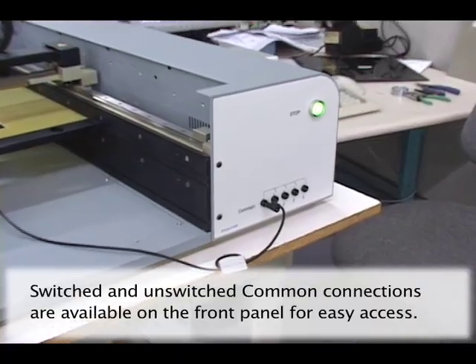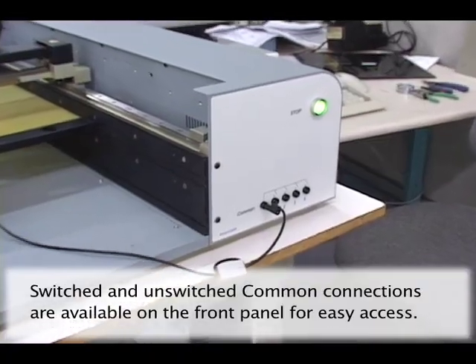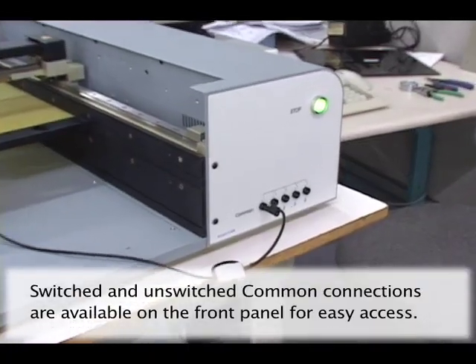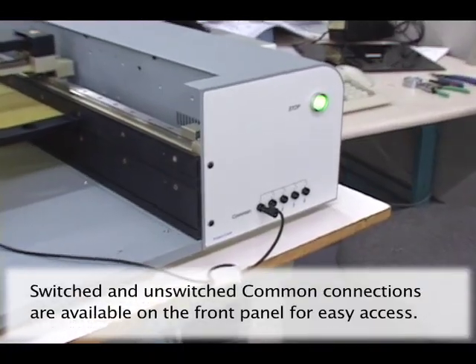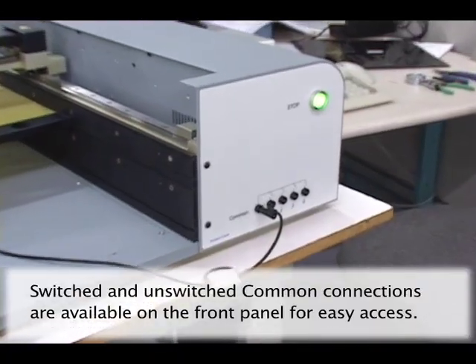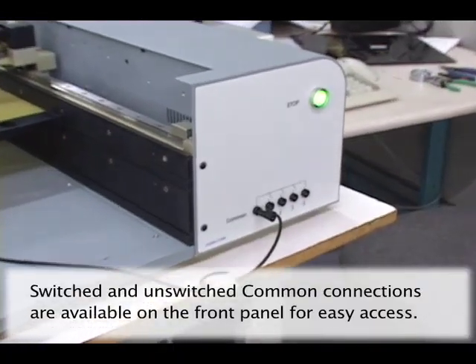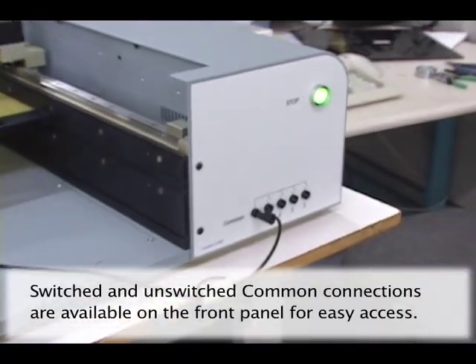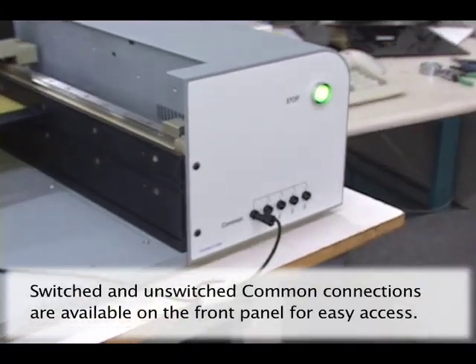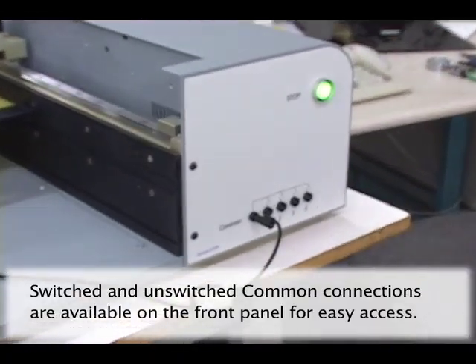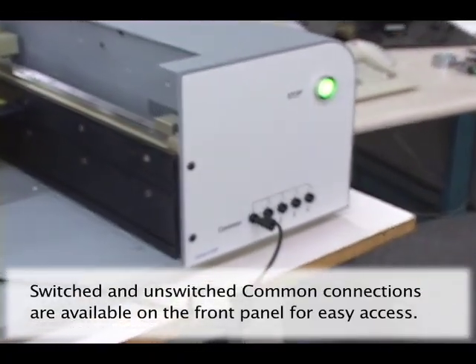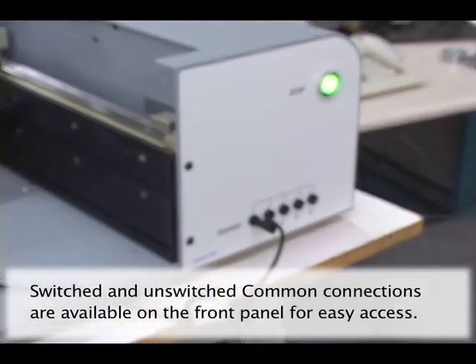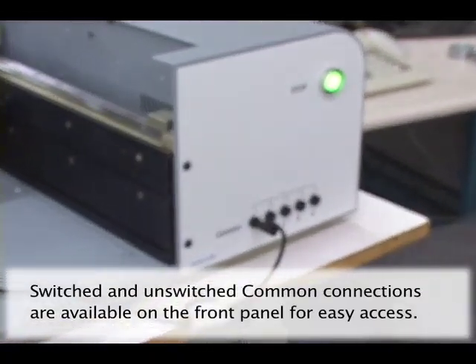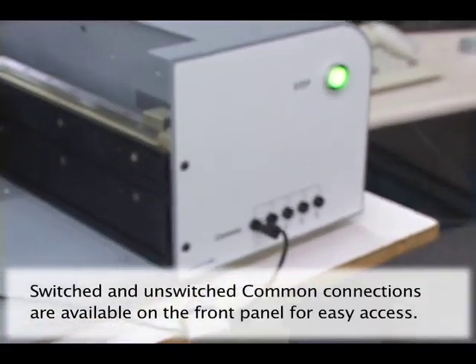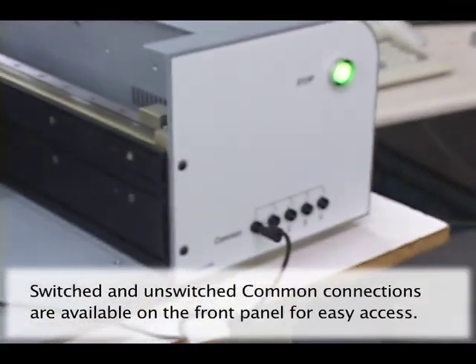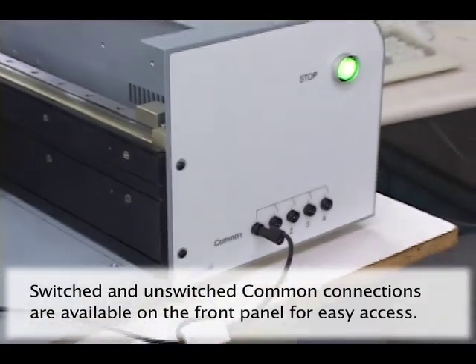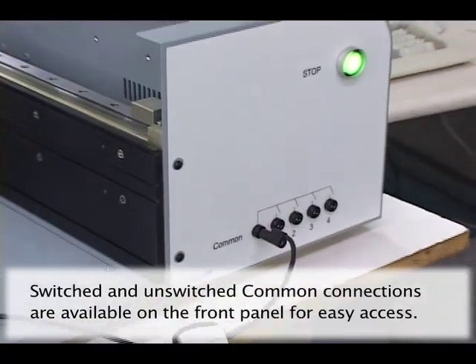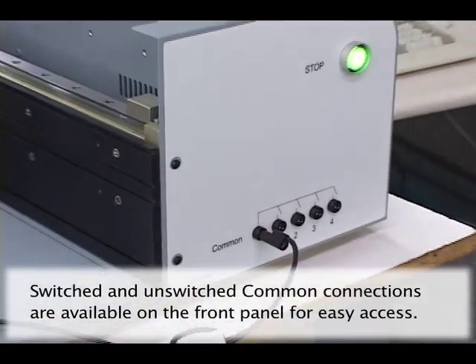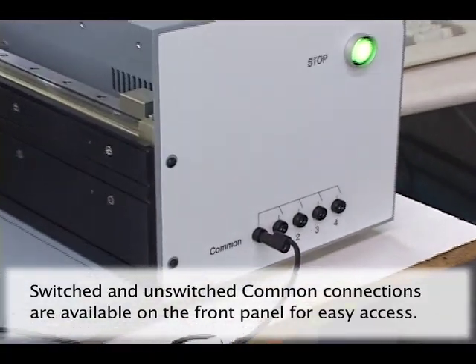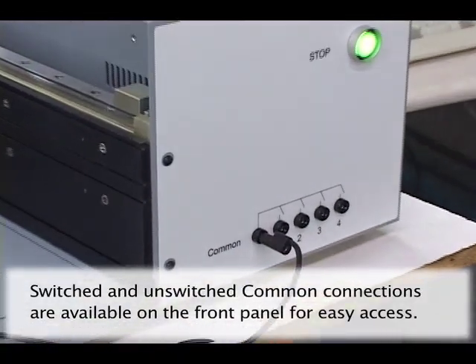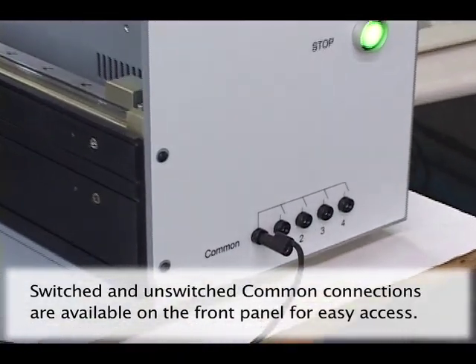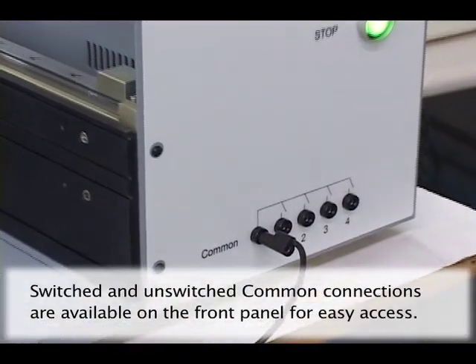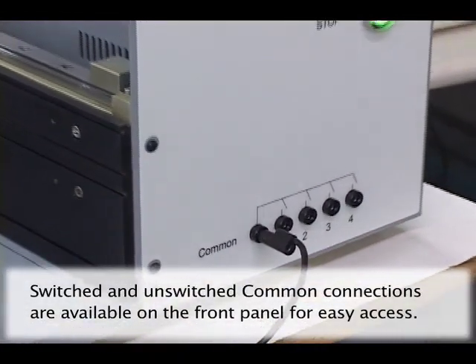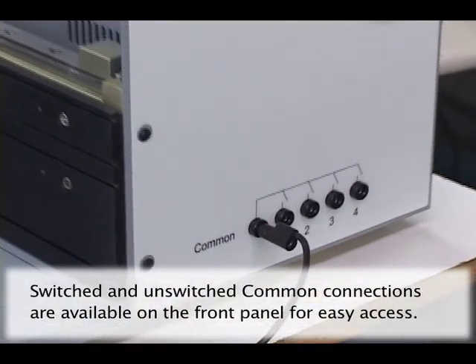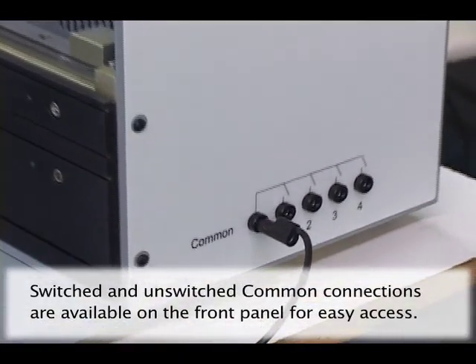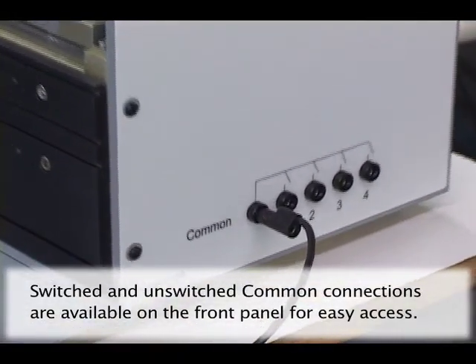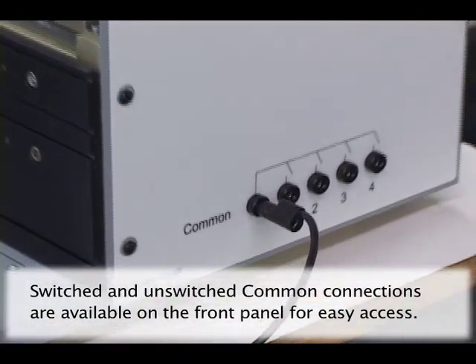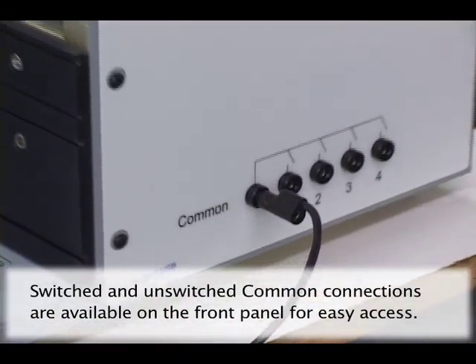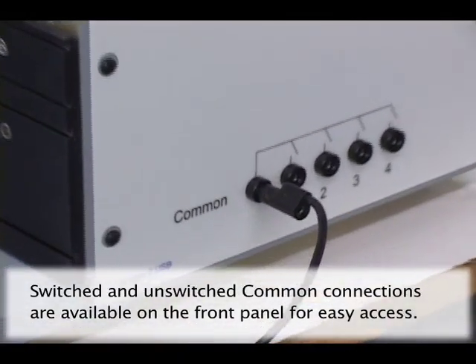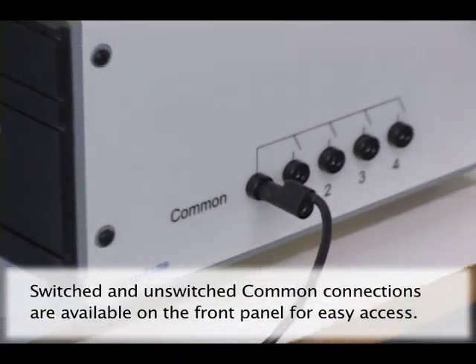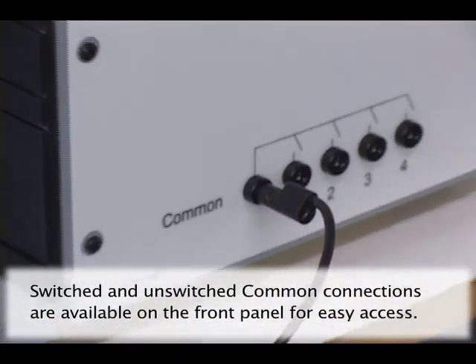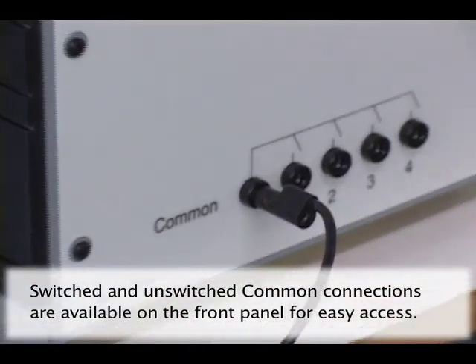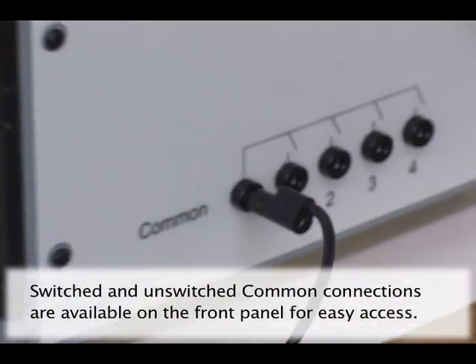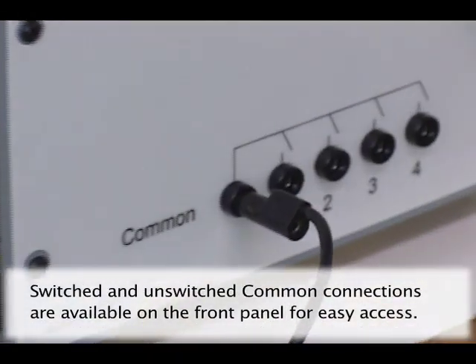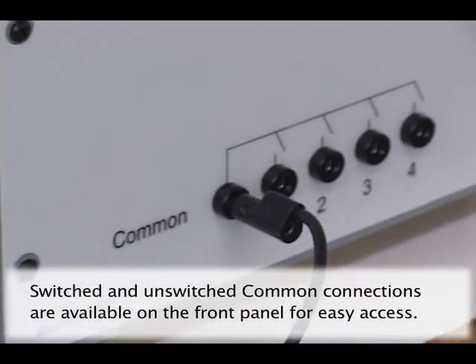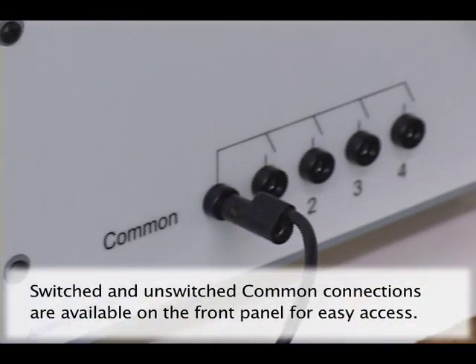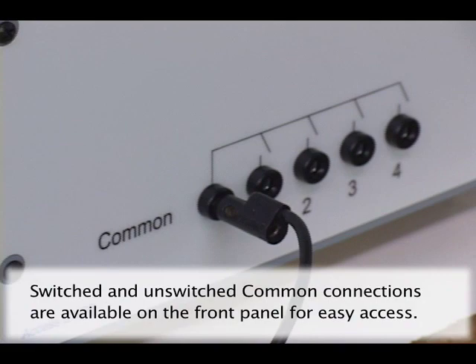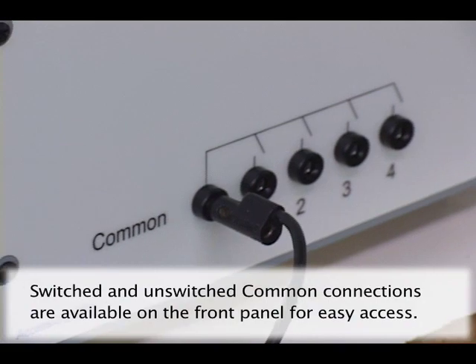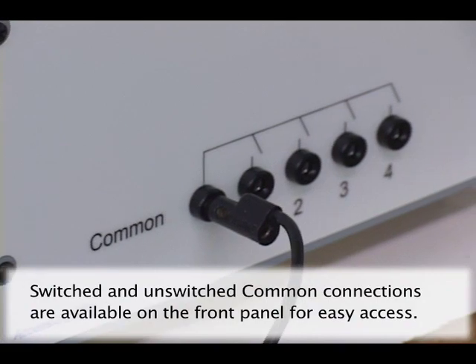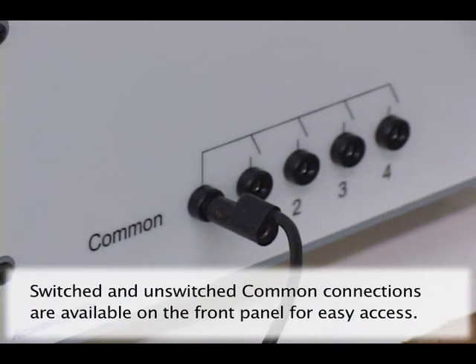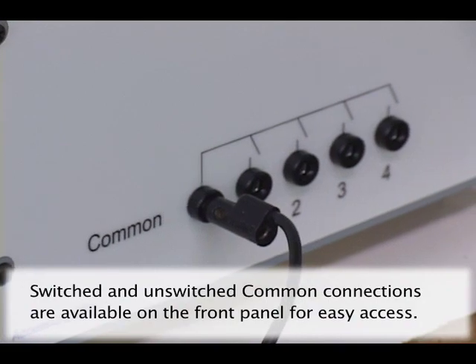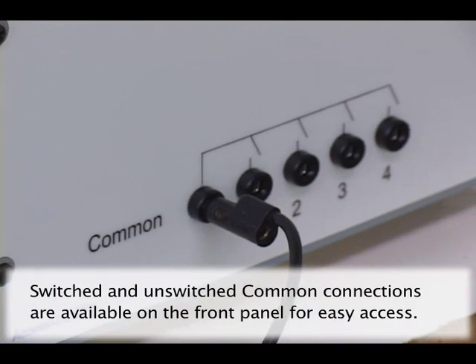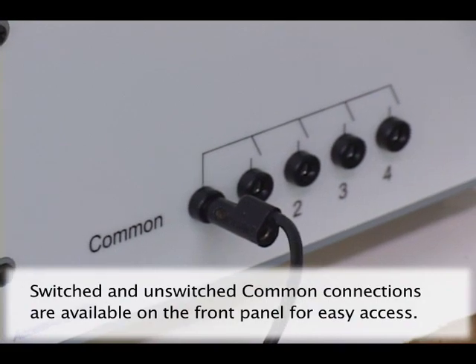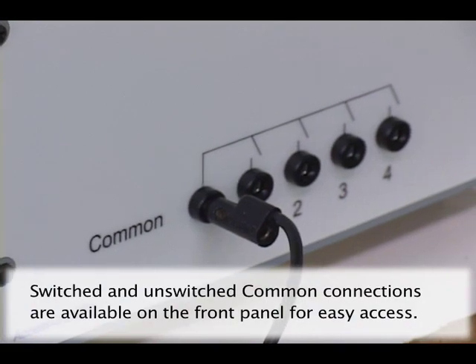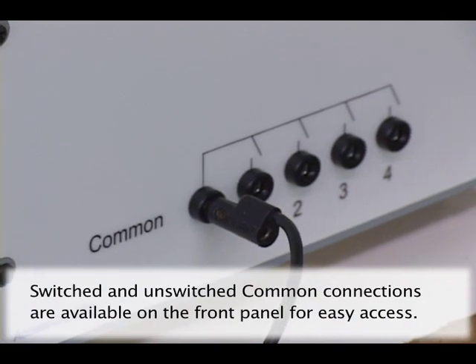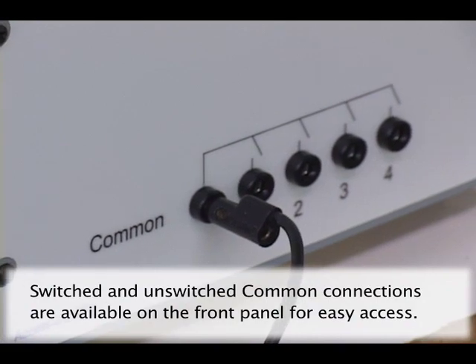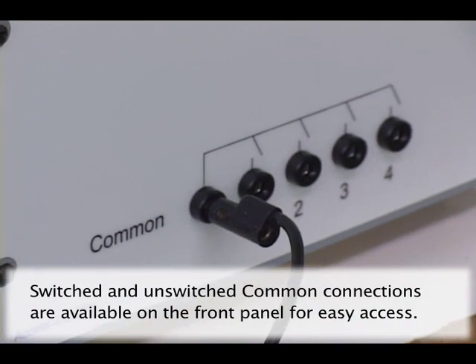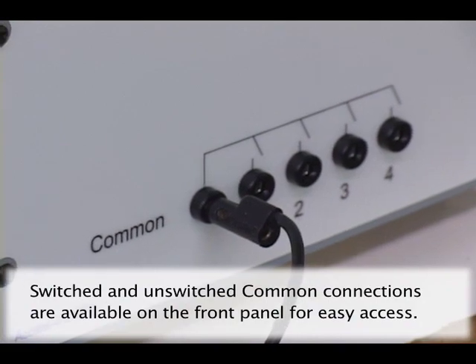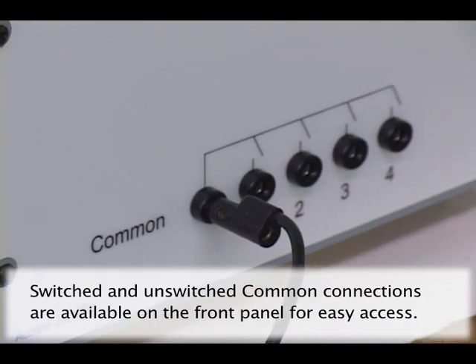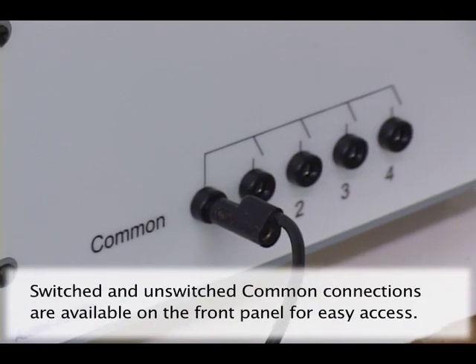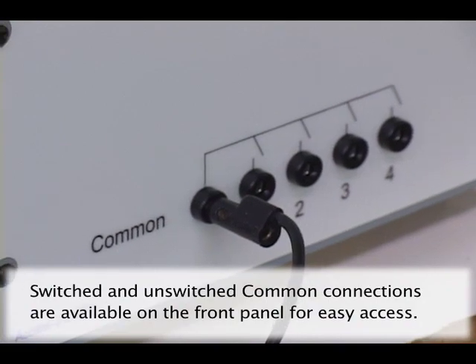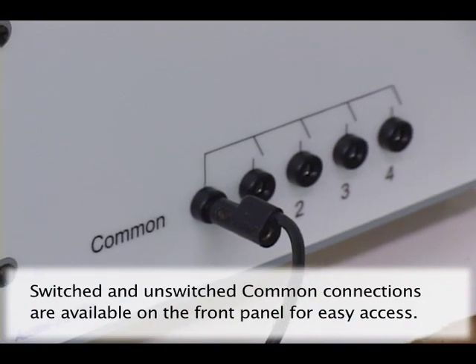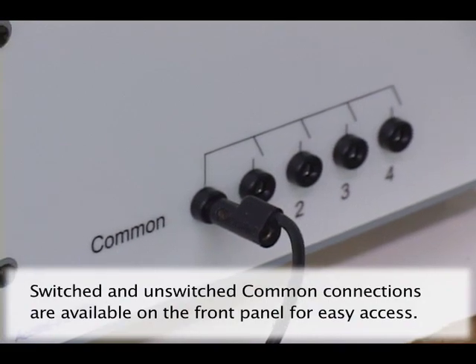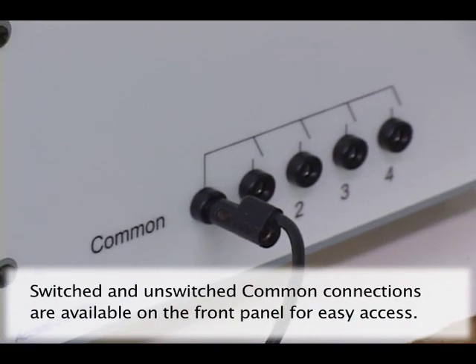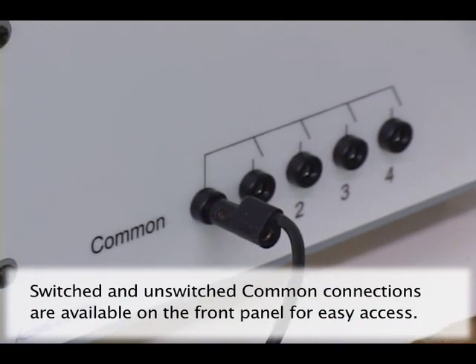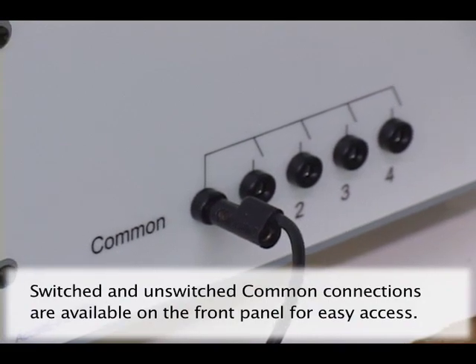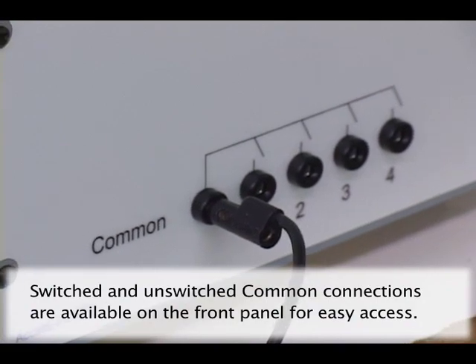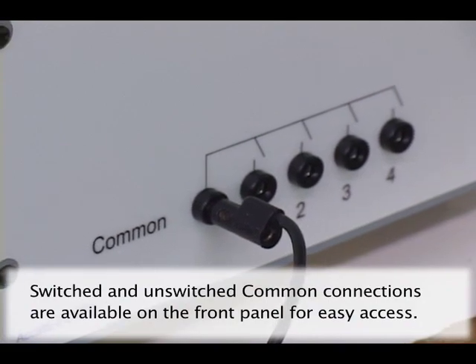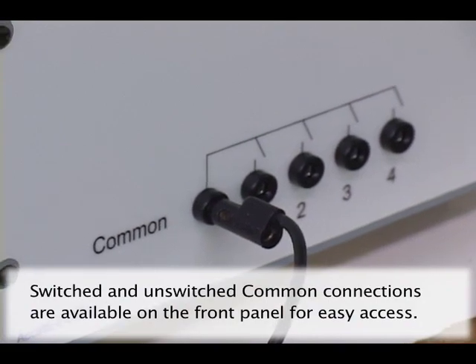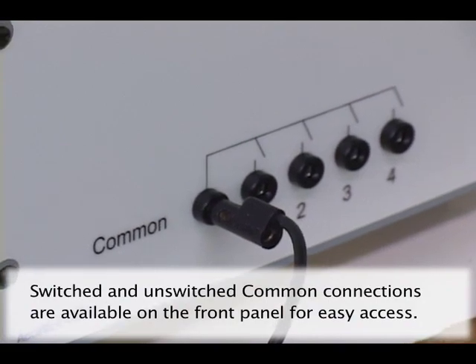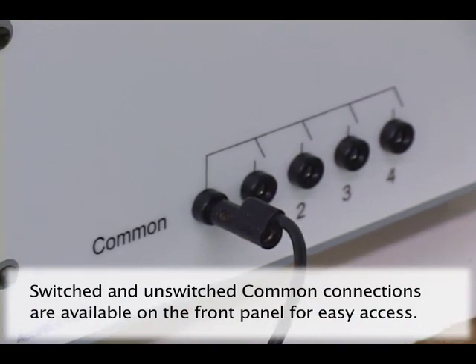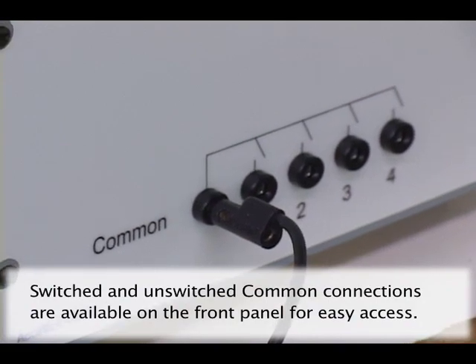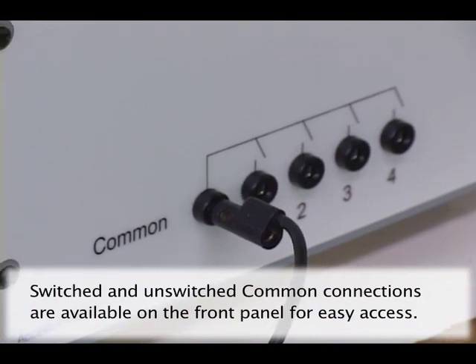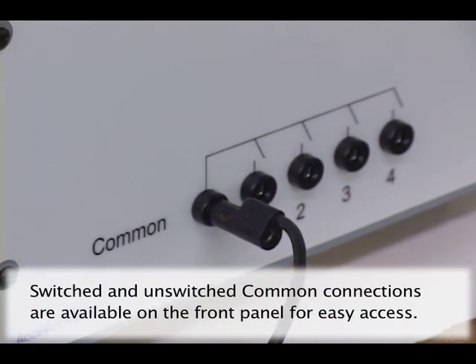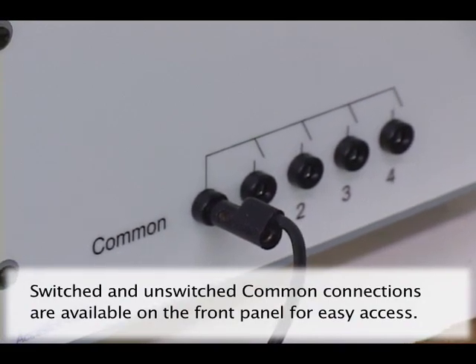Convenient front panel switched and unswitched common connections allow you more control over signal common connections to the PCB.